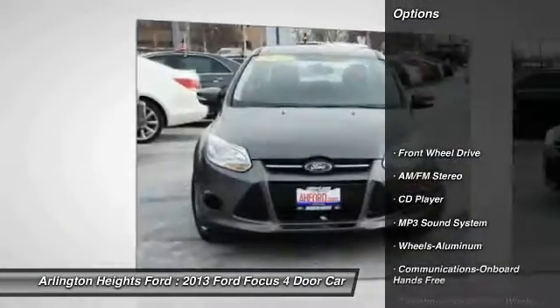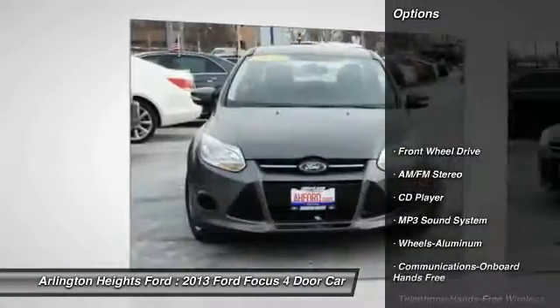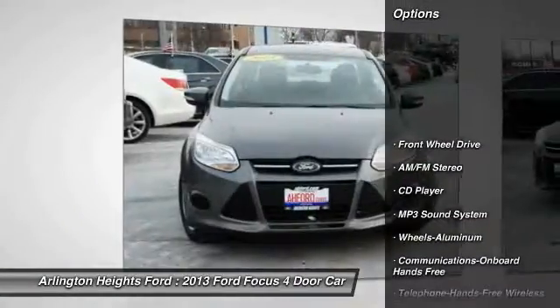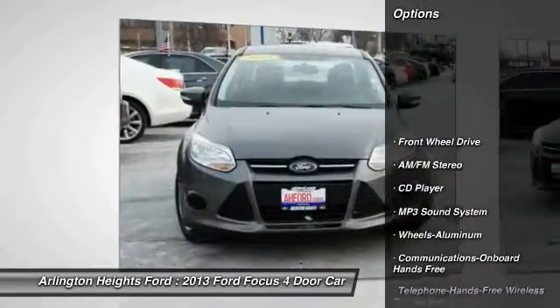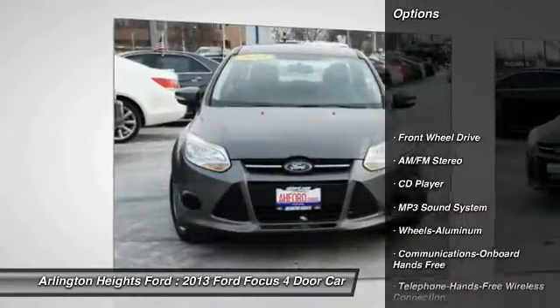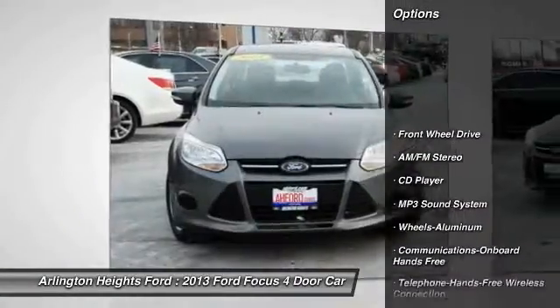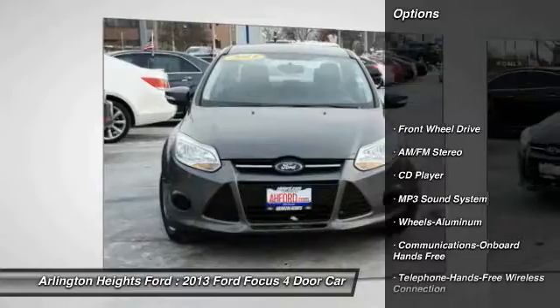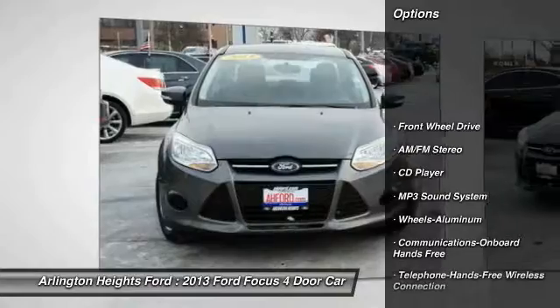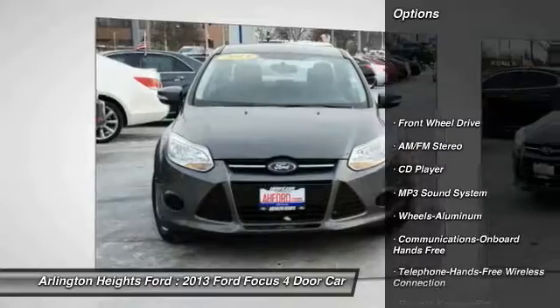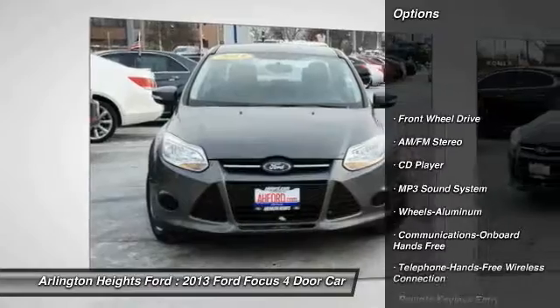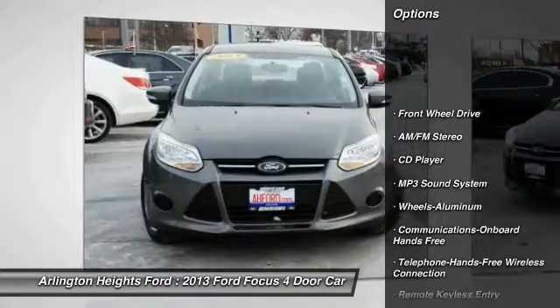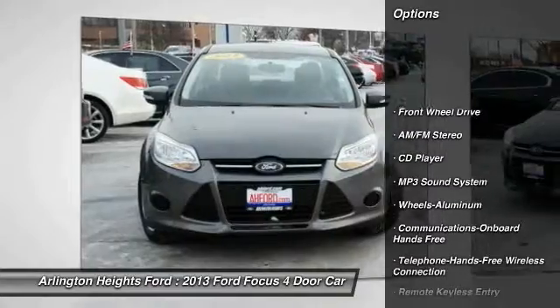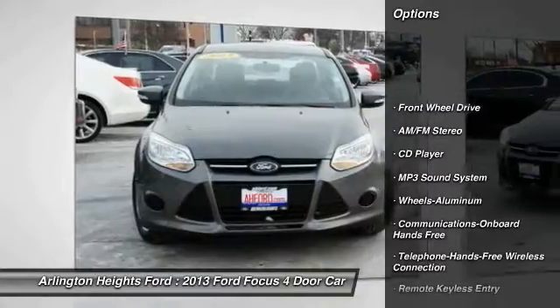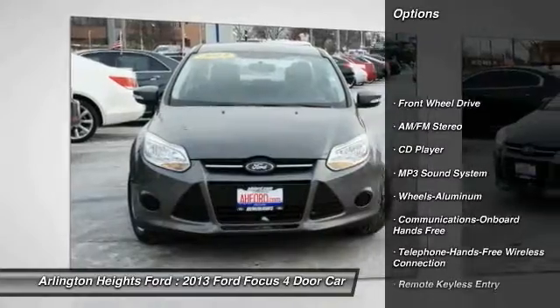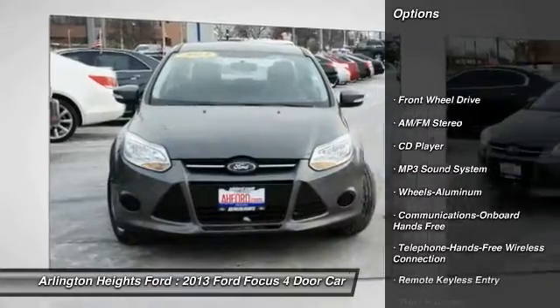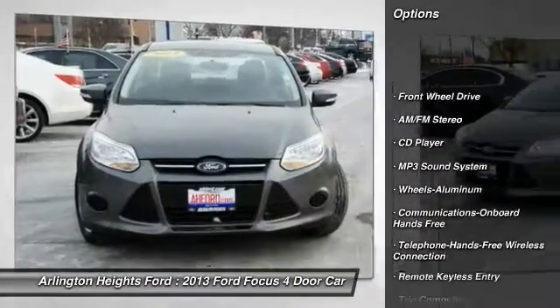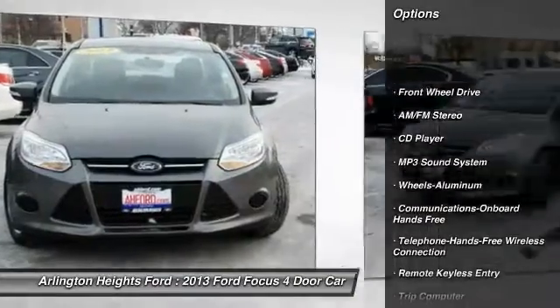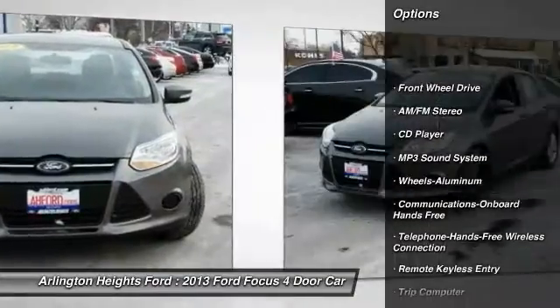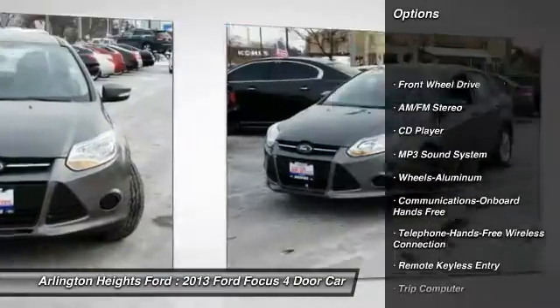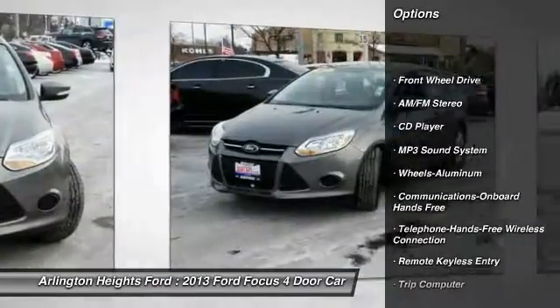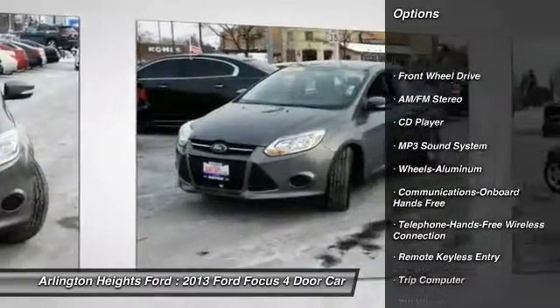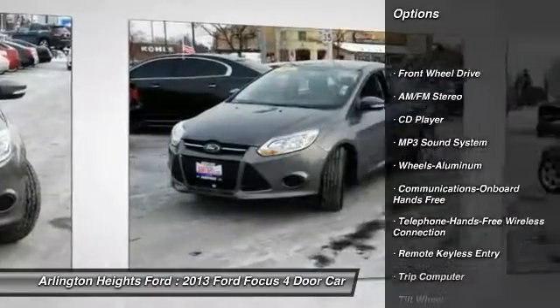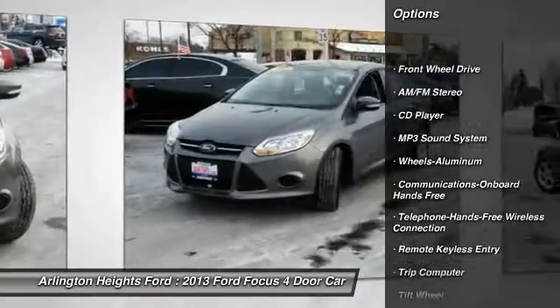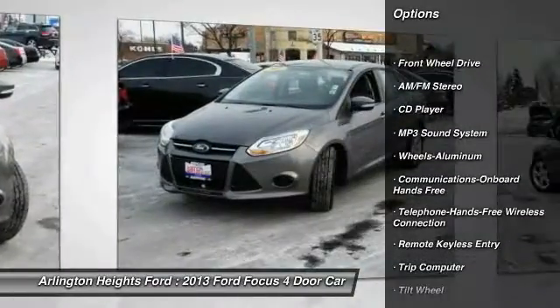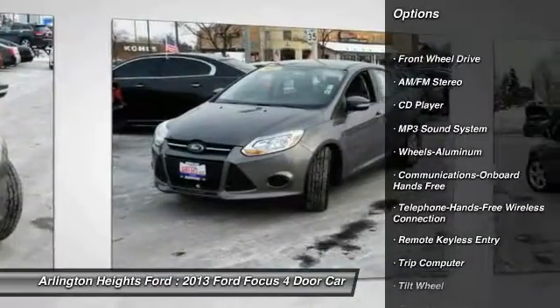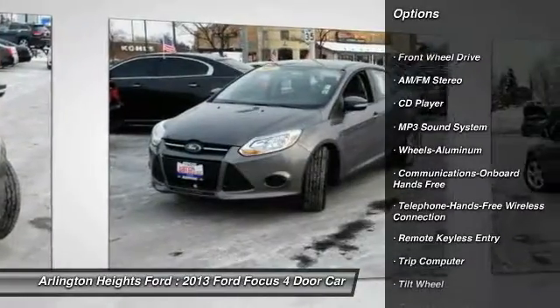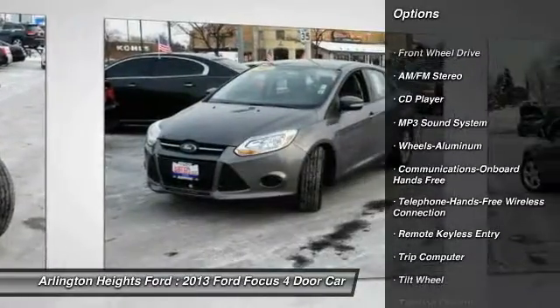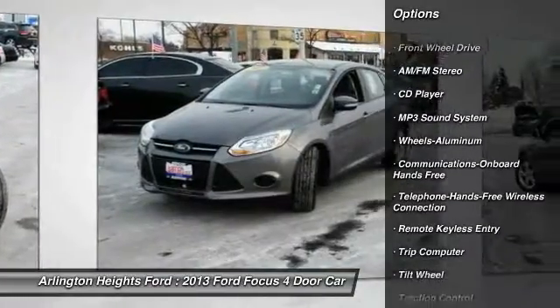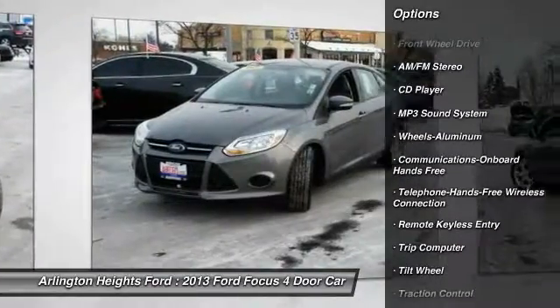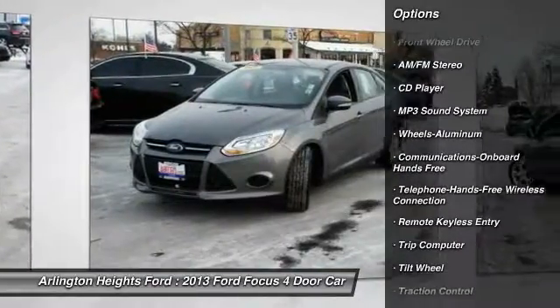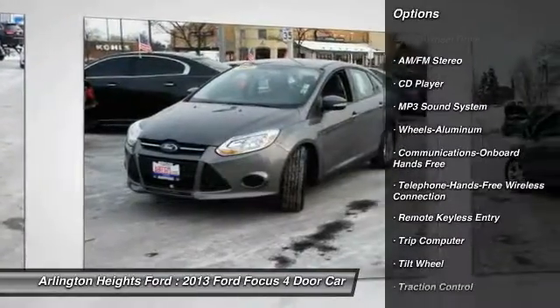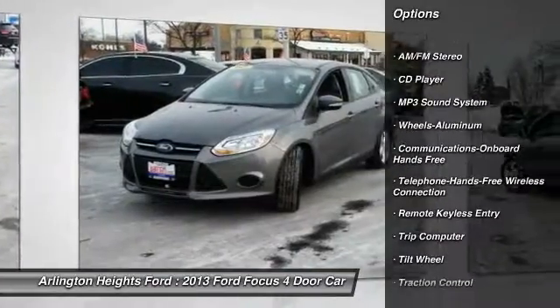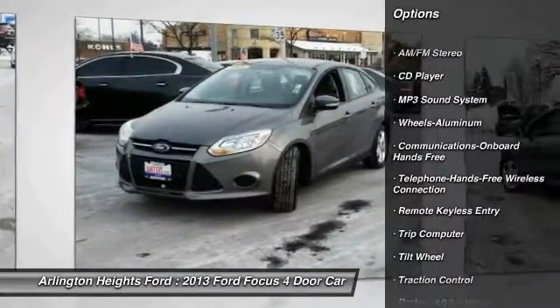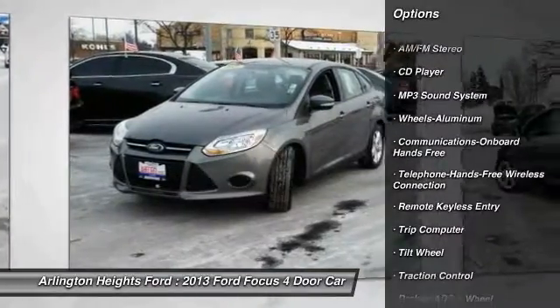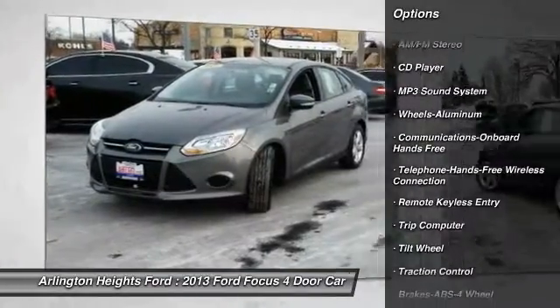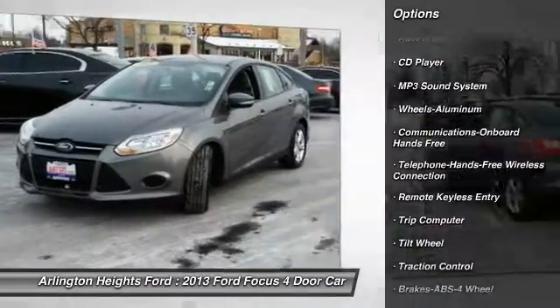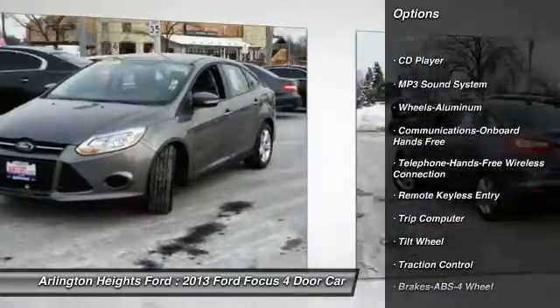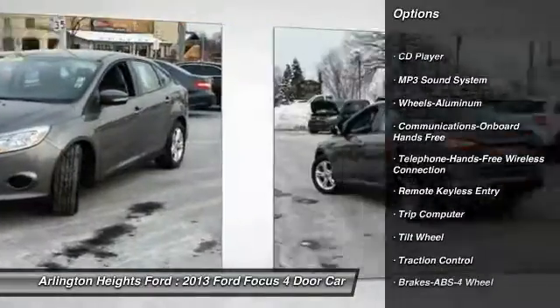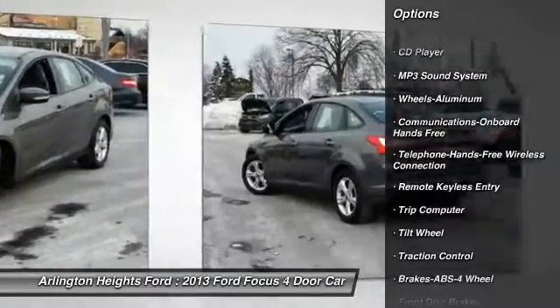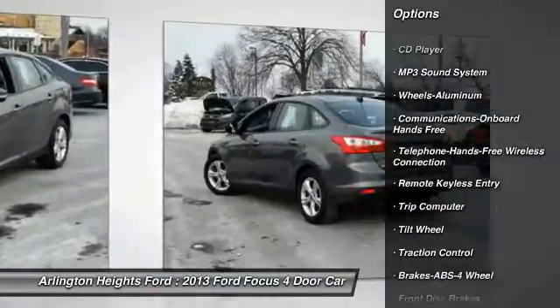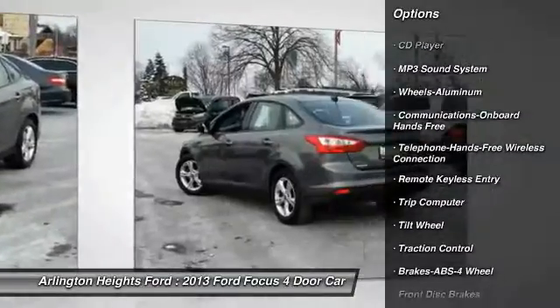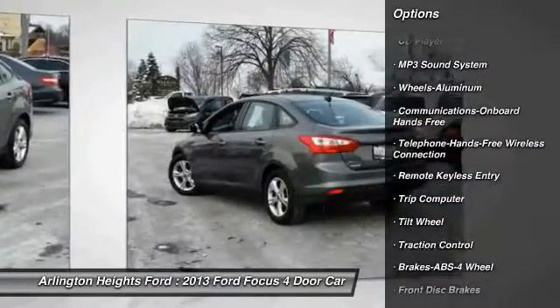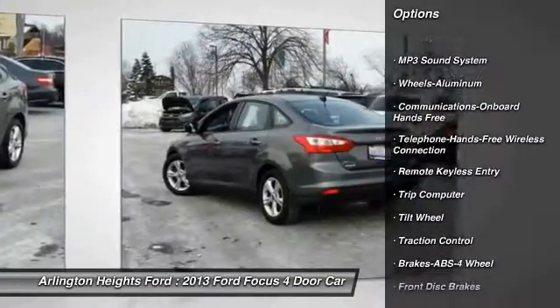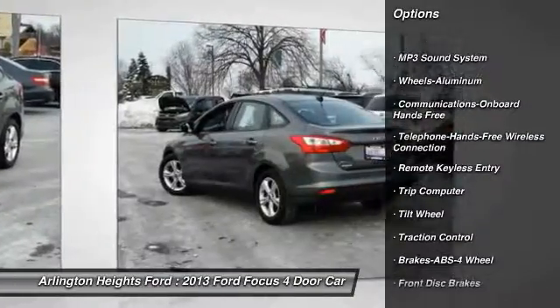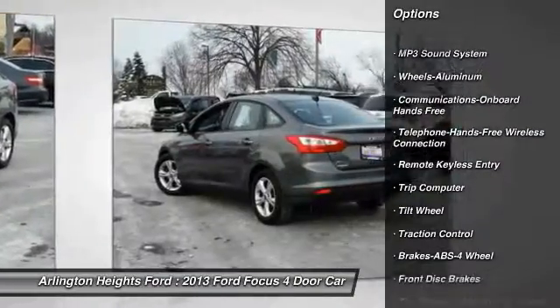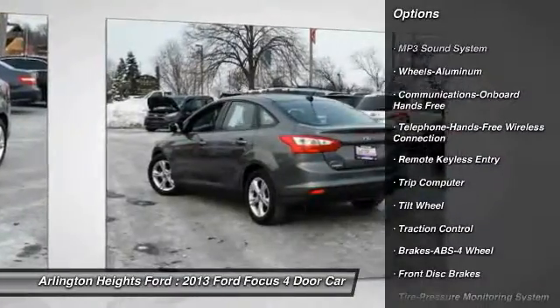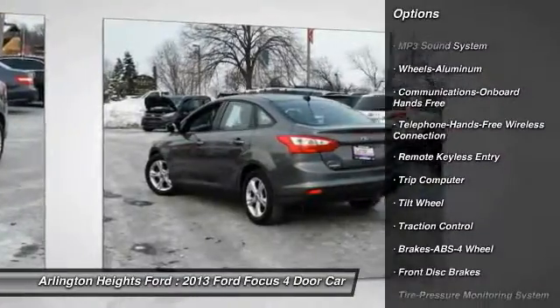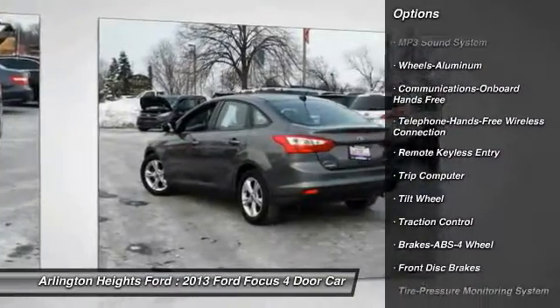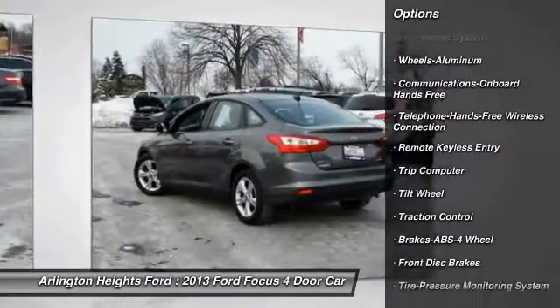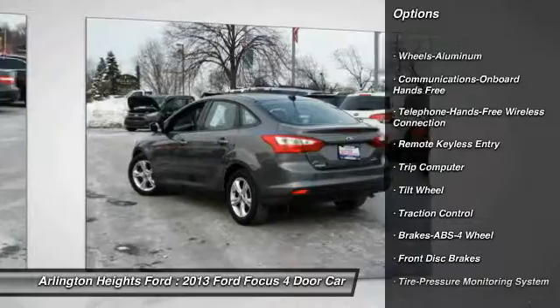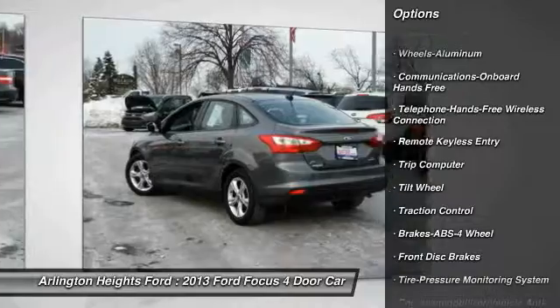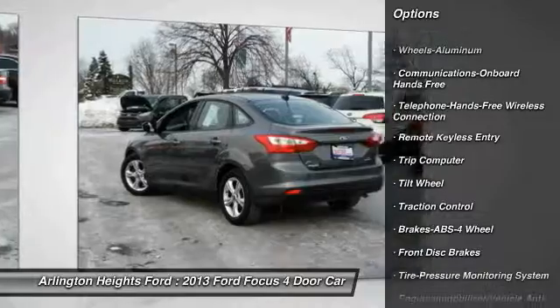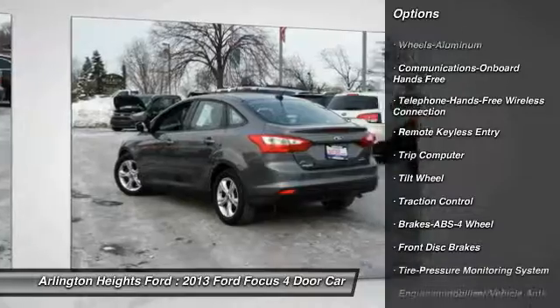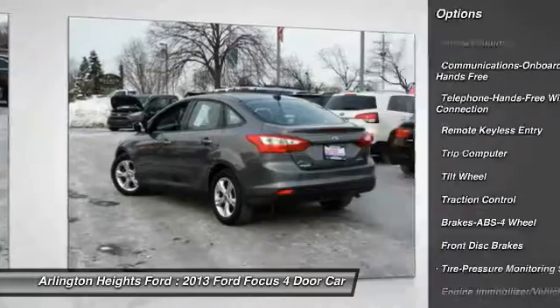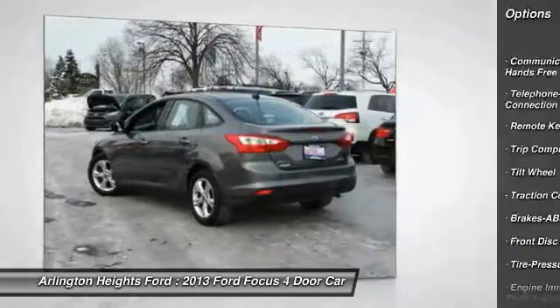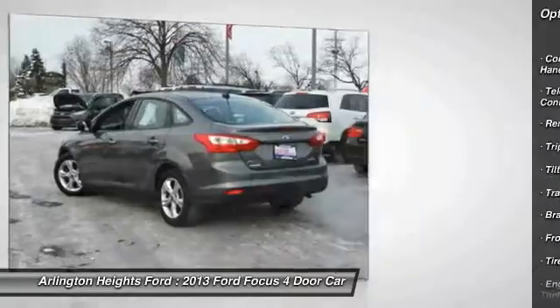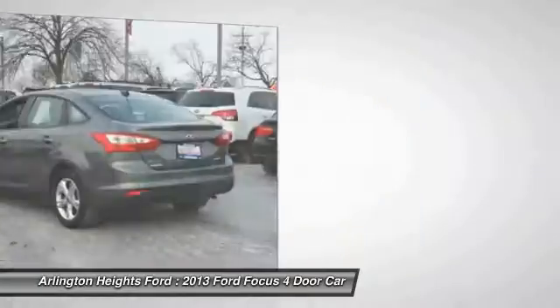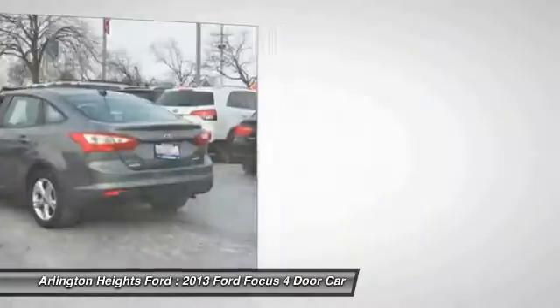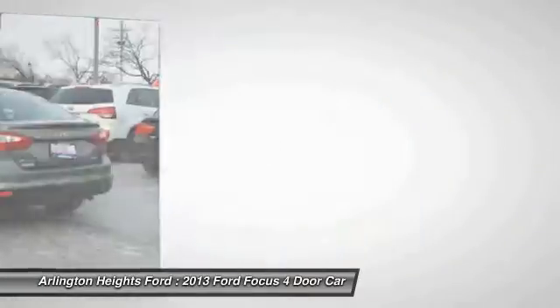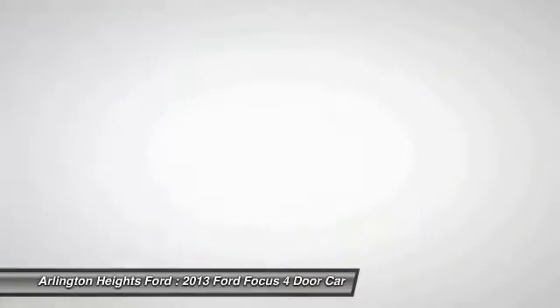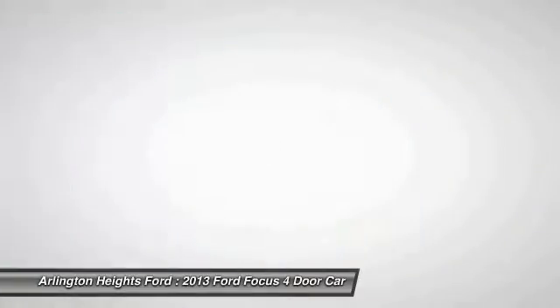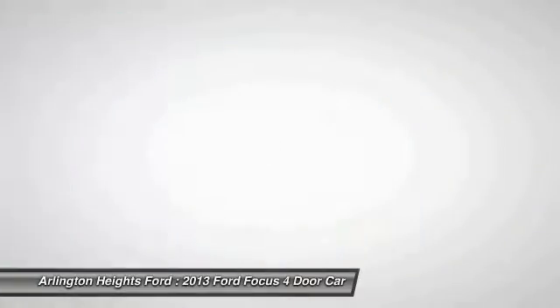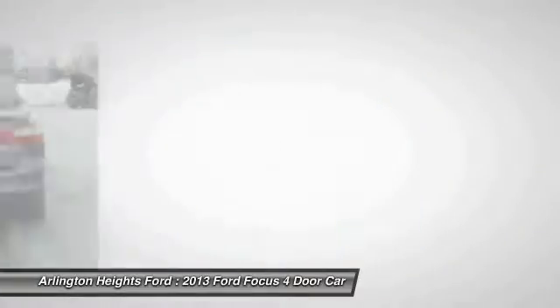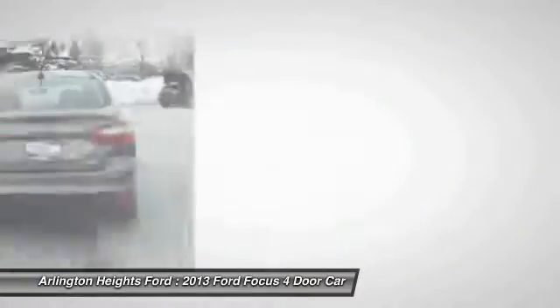Traction control. Anti-lock braking system. Air conditioning. Bluetooth wireless data link for hands-free phone. Power steering.